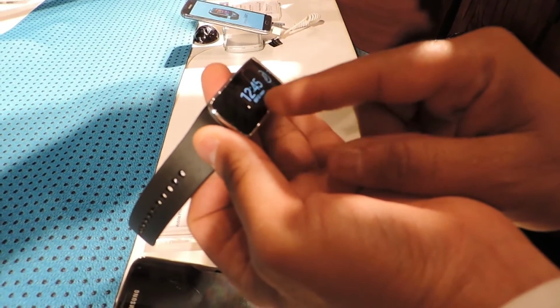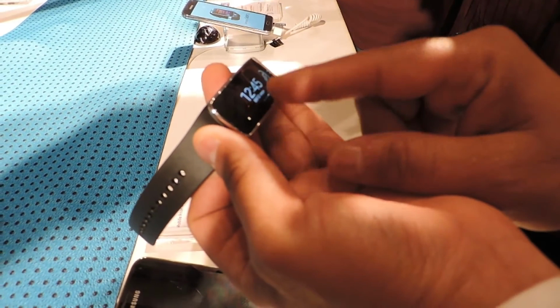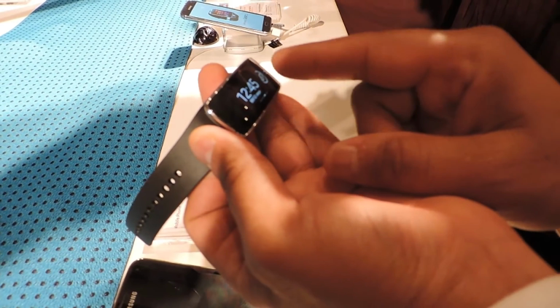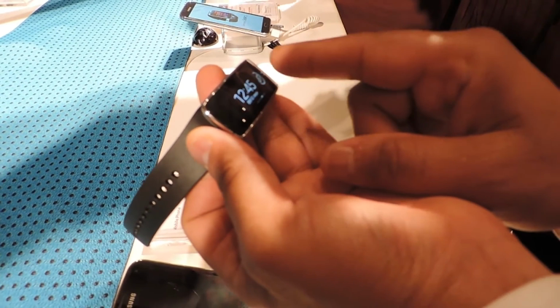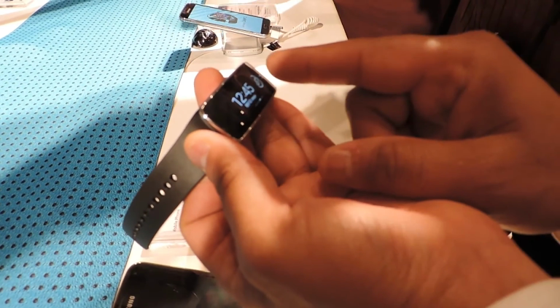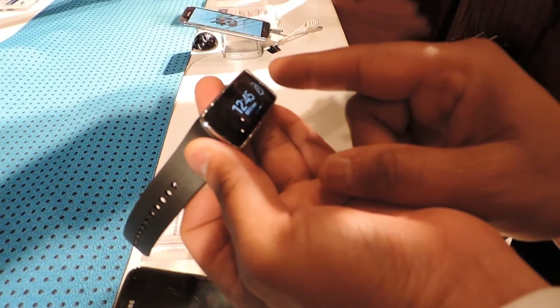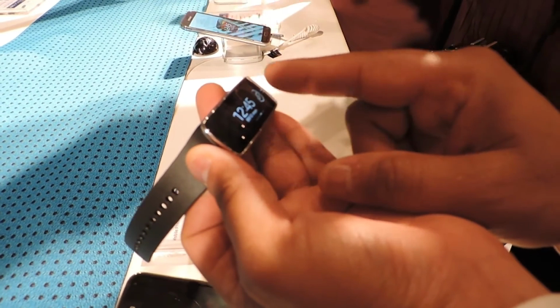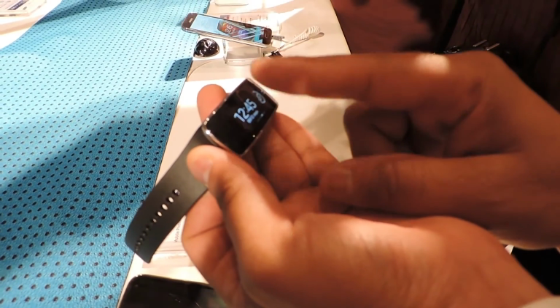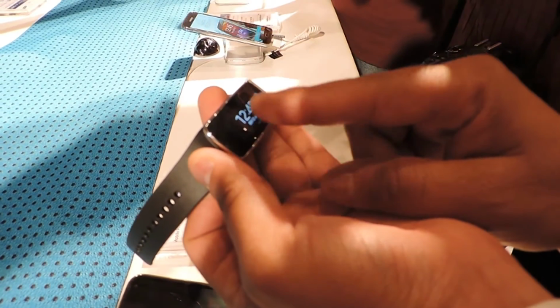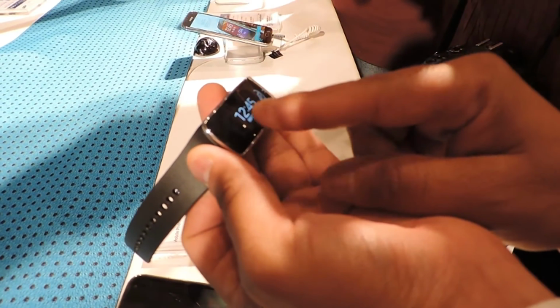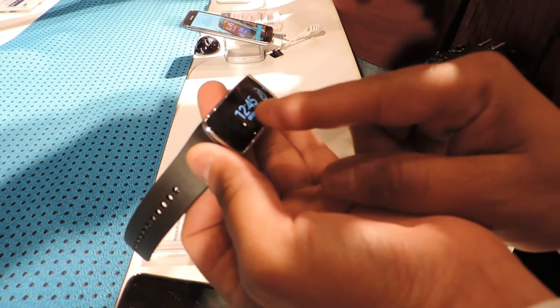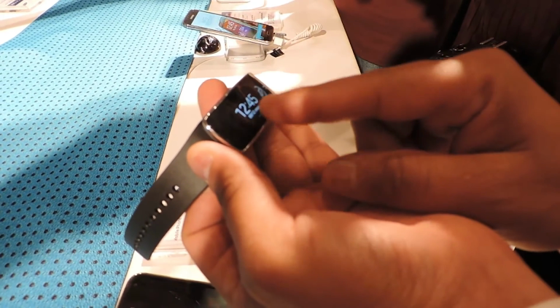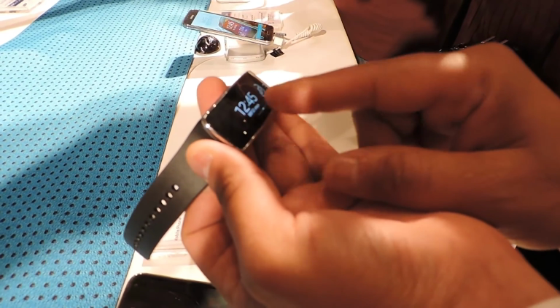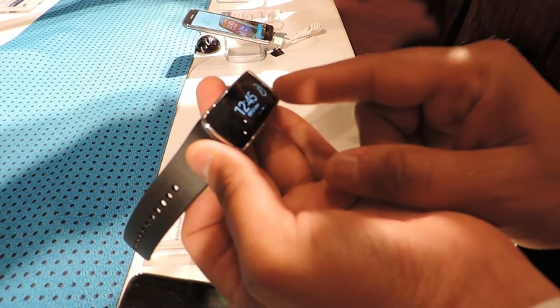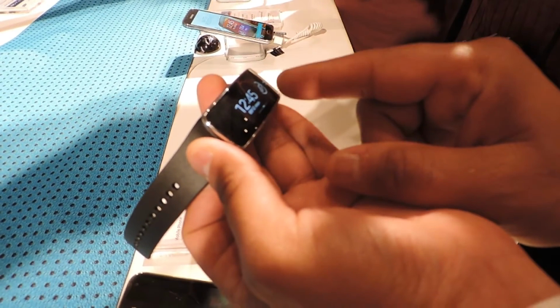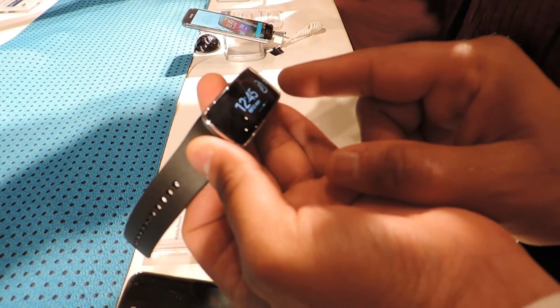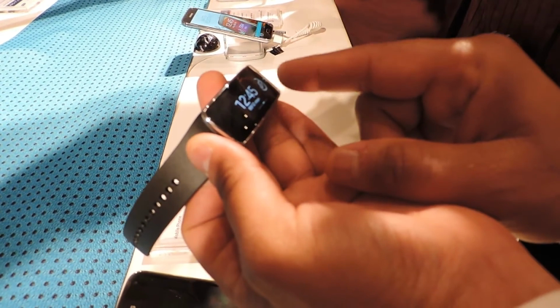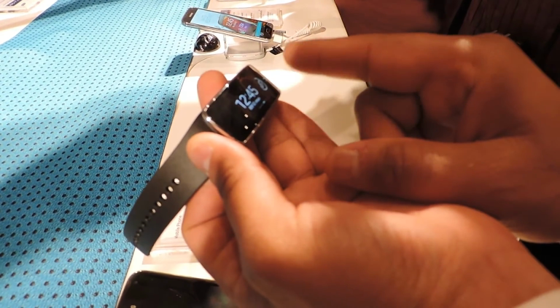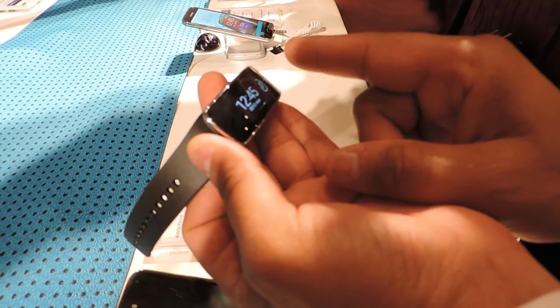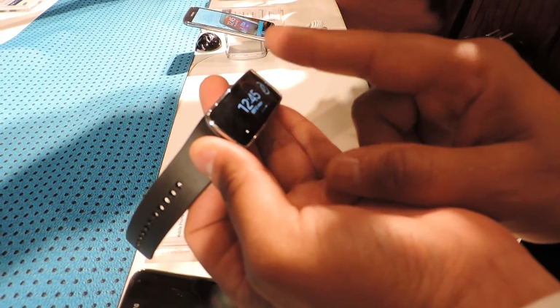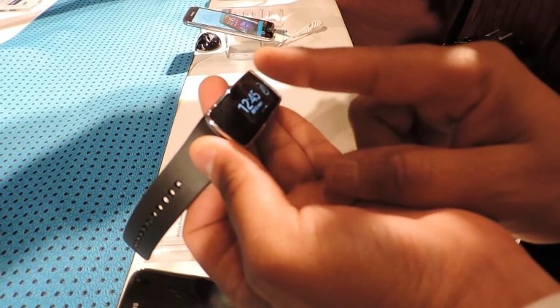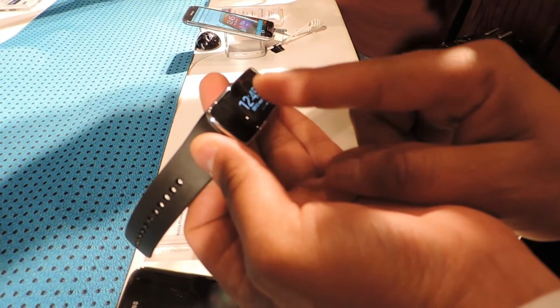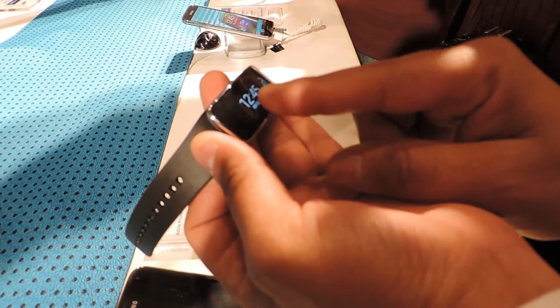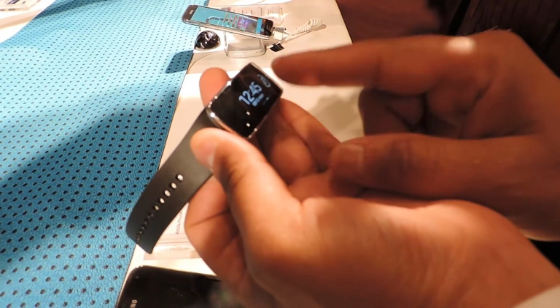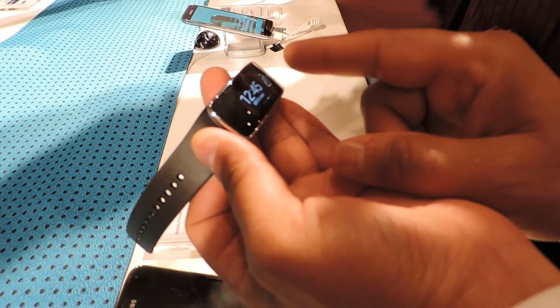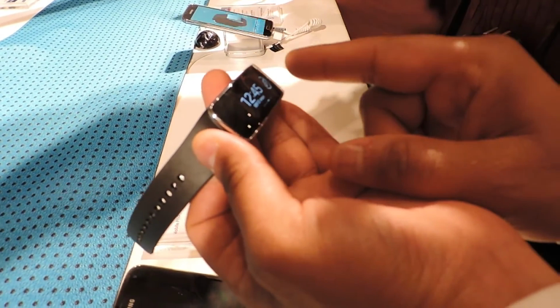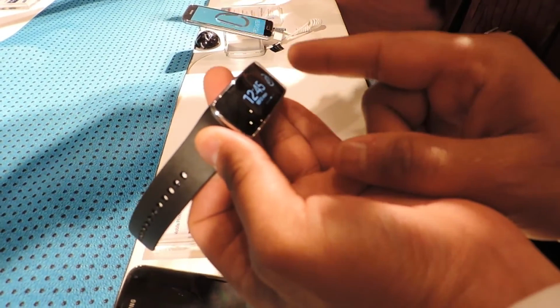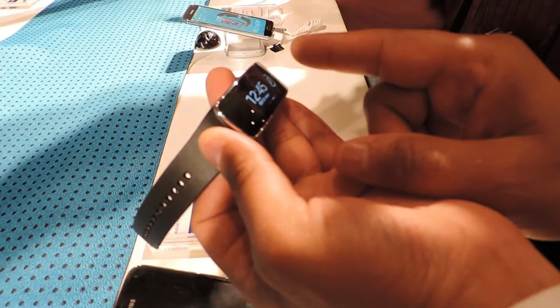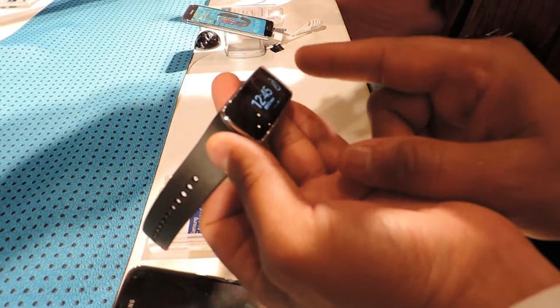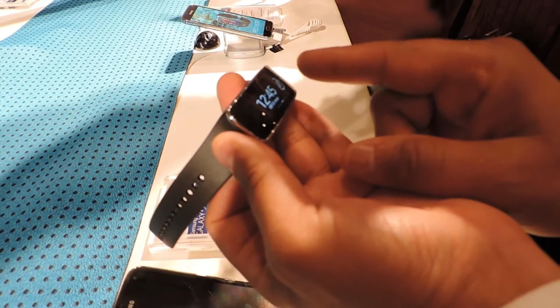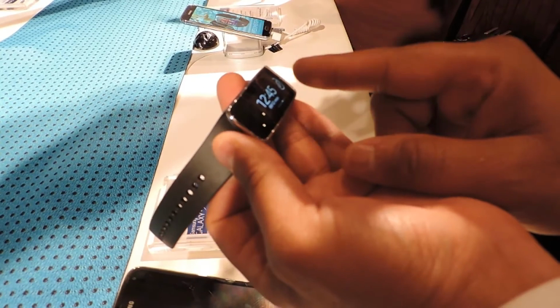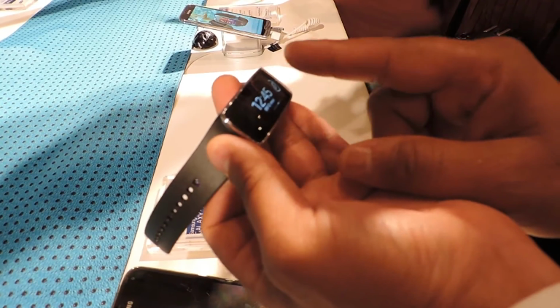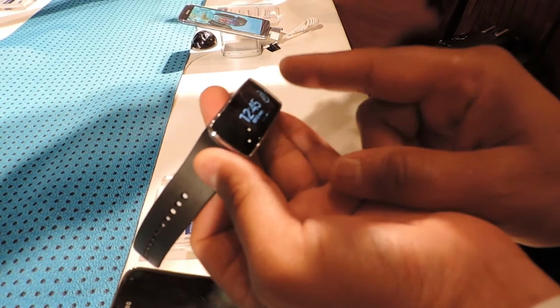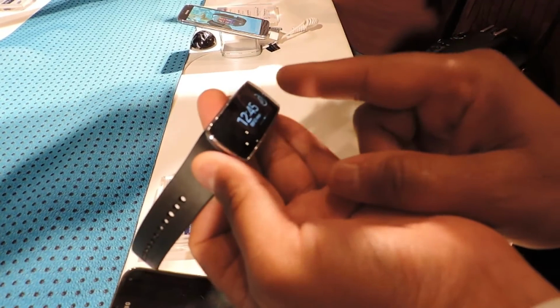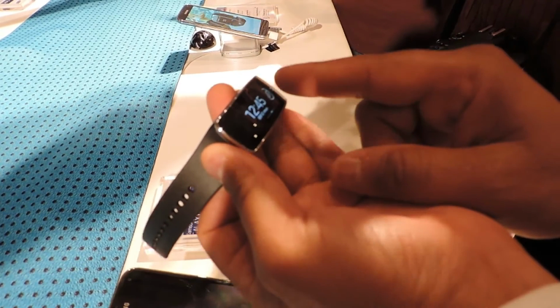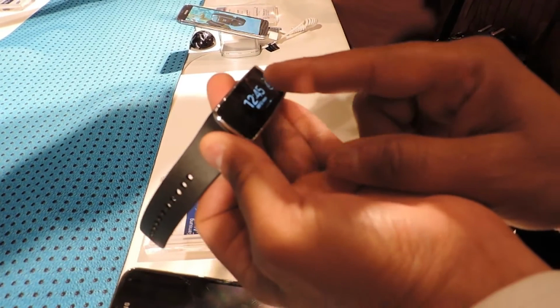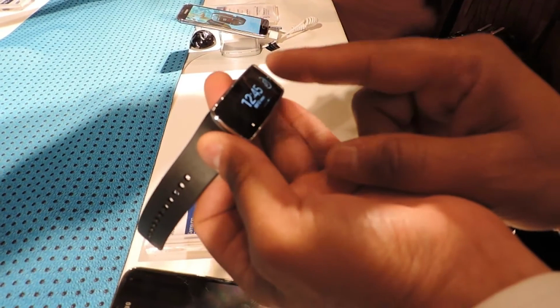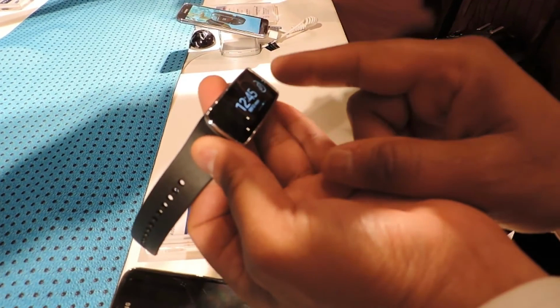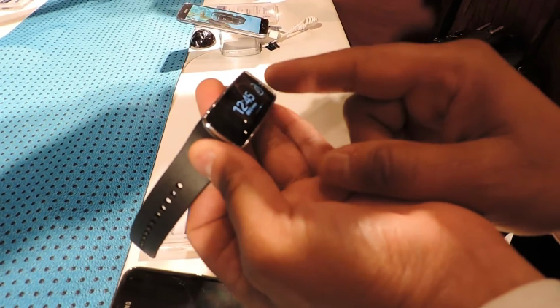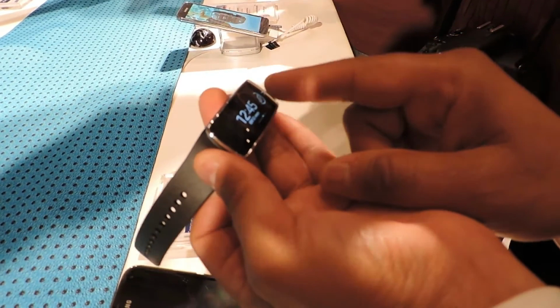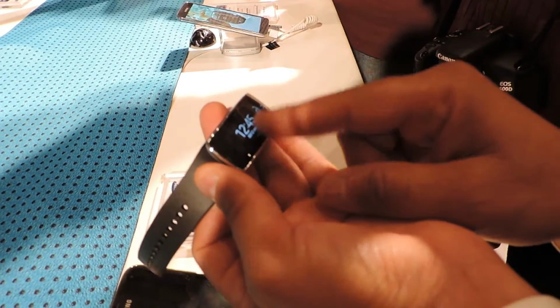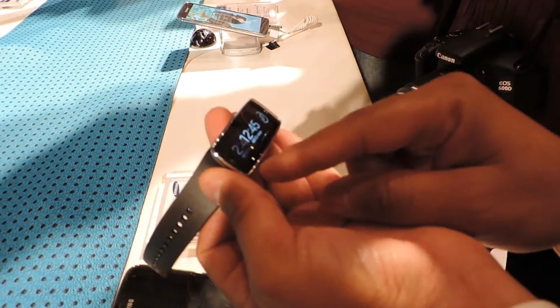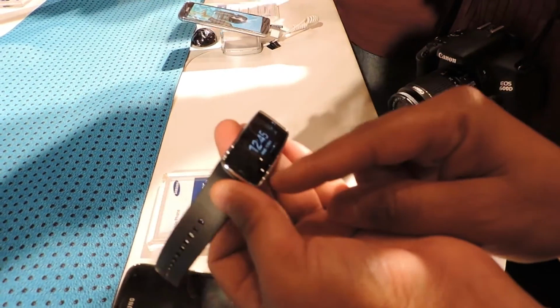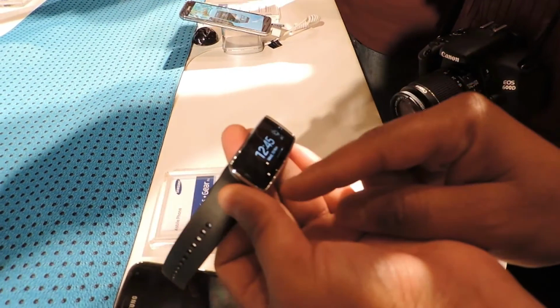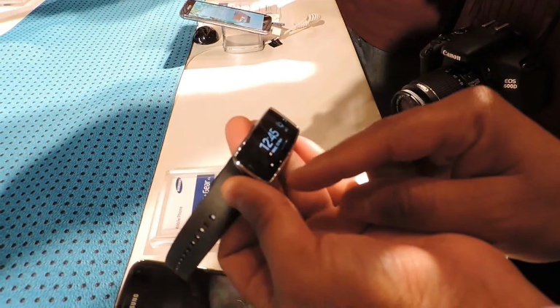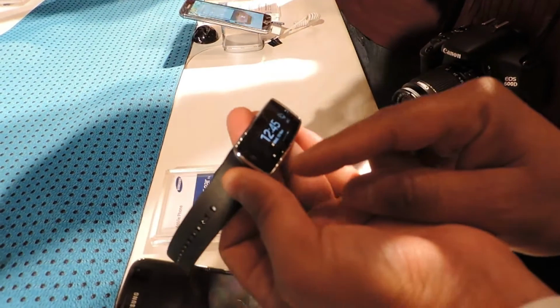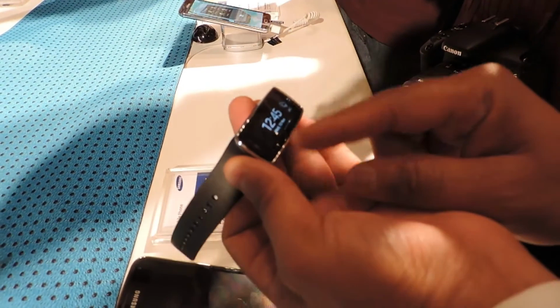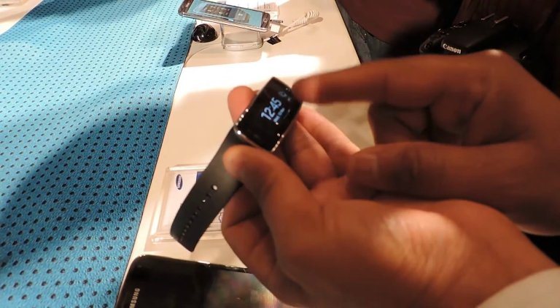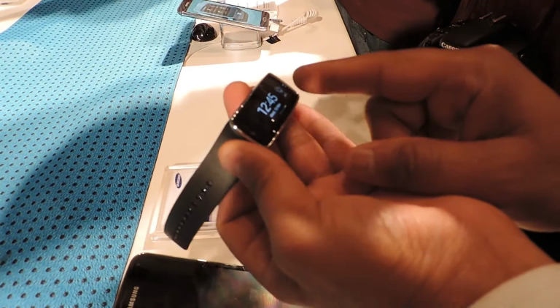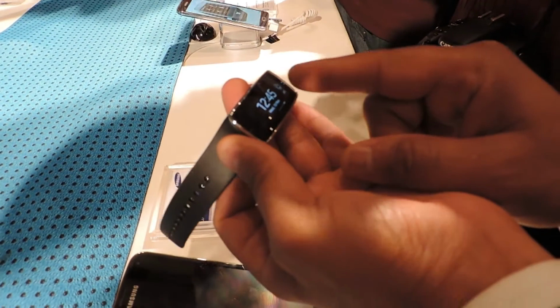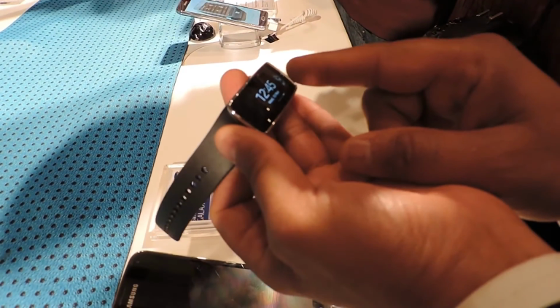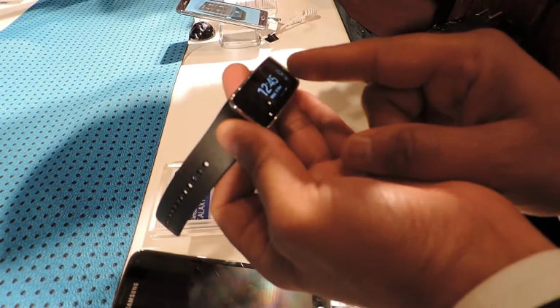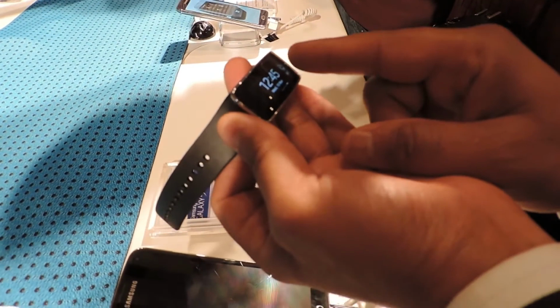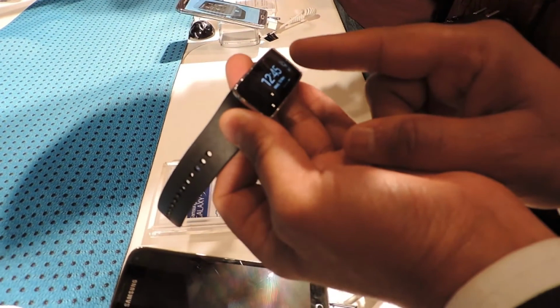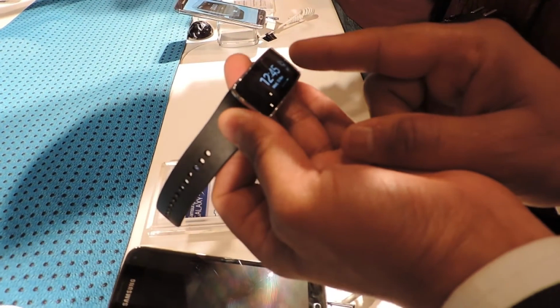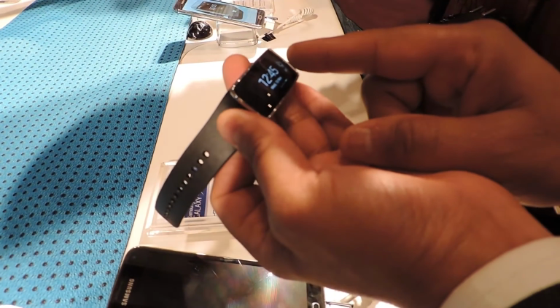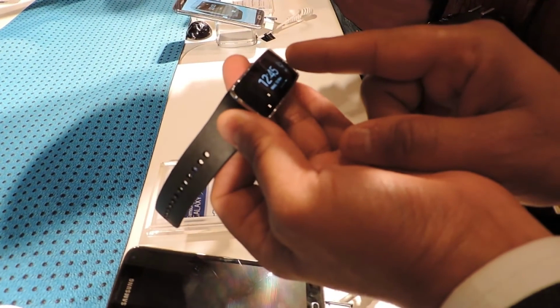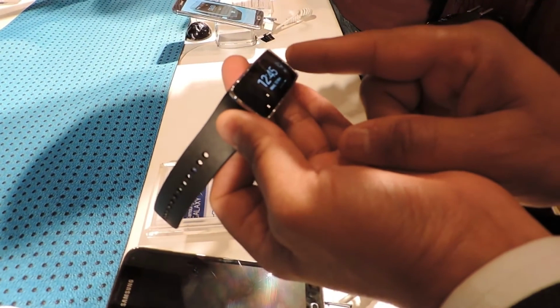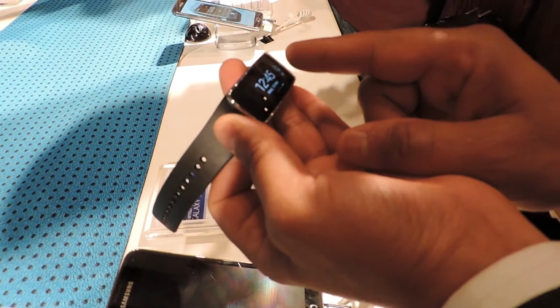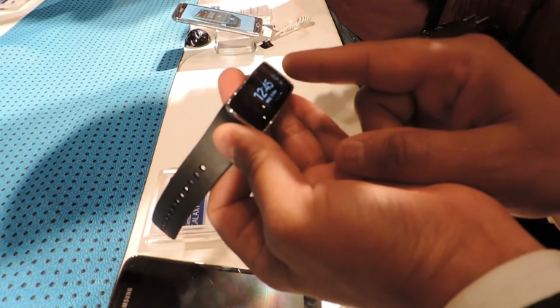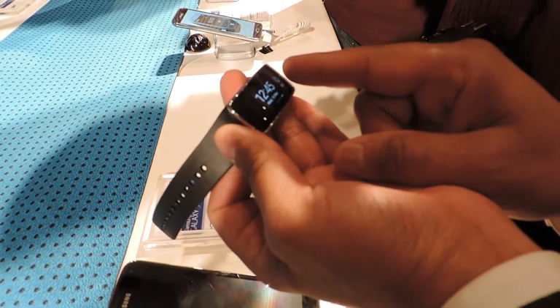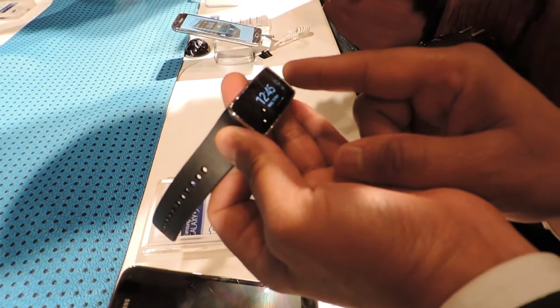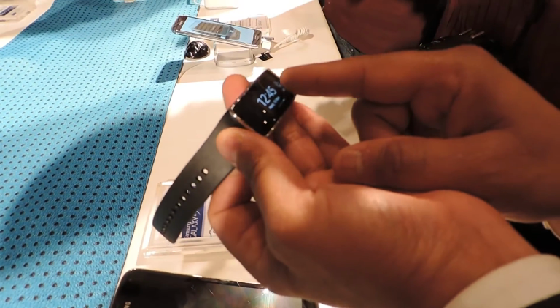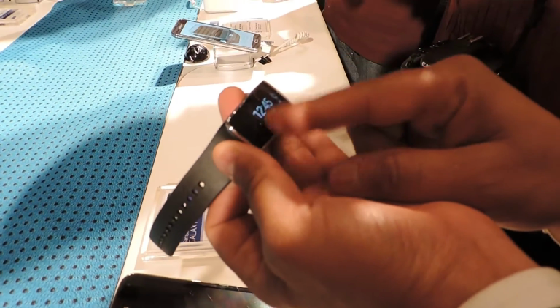Everything is going to pop up as an exercise meter with parameters like how many steps you have taken from the time you started, and it also gives you weather updates.